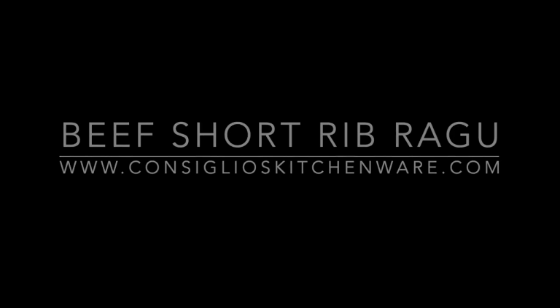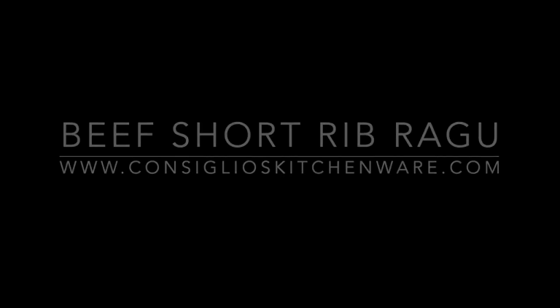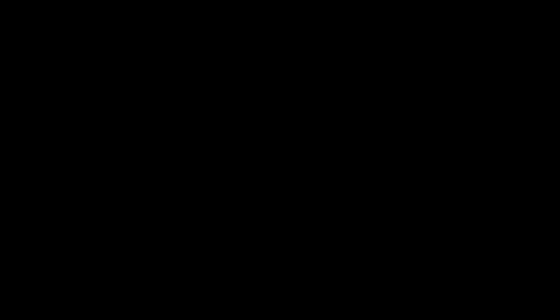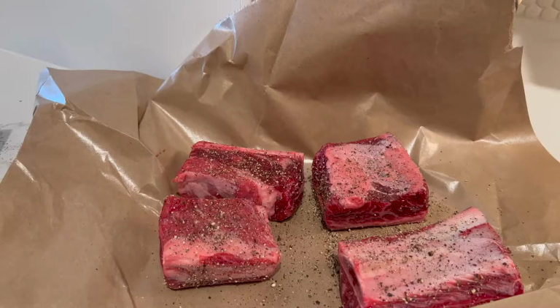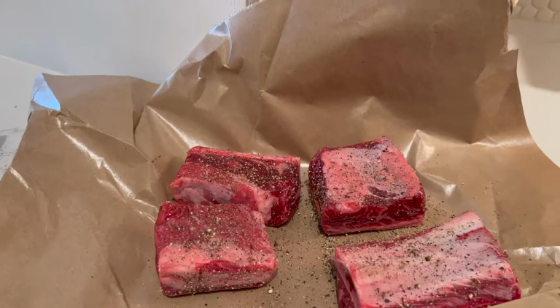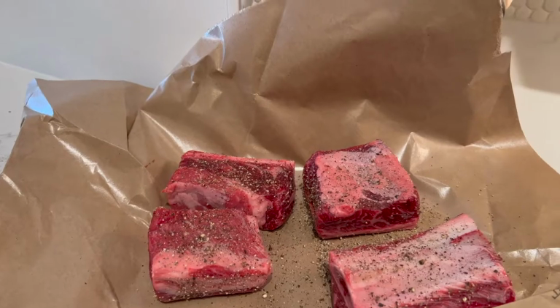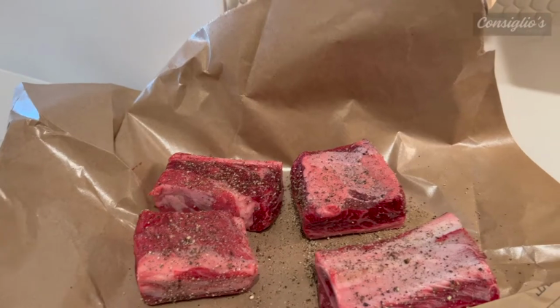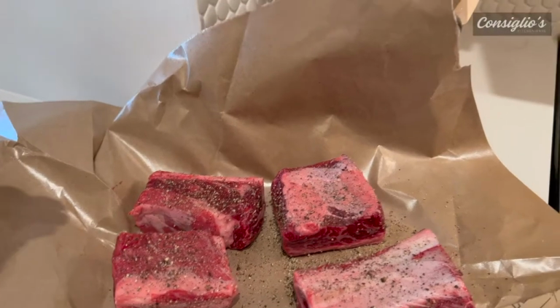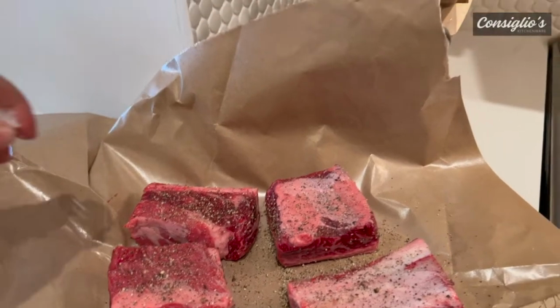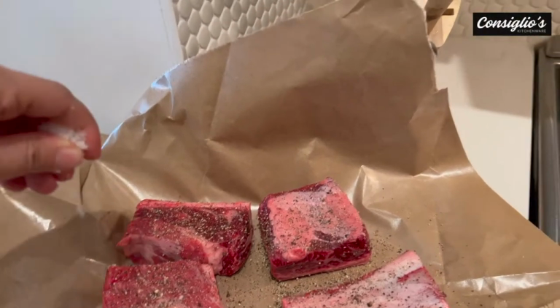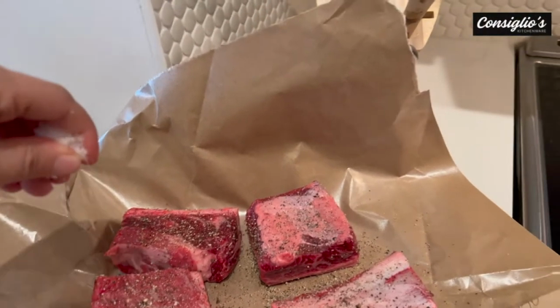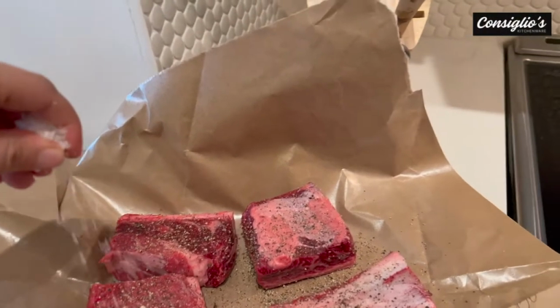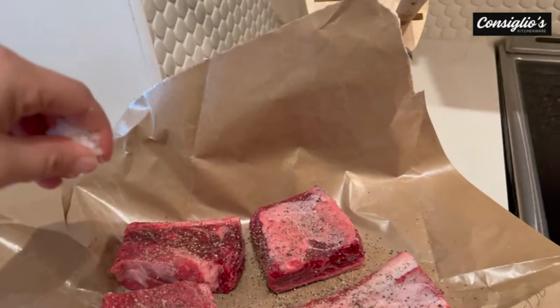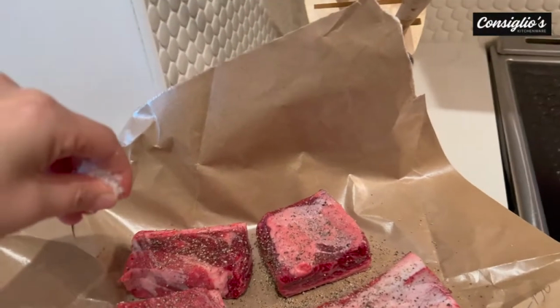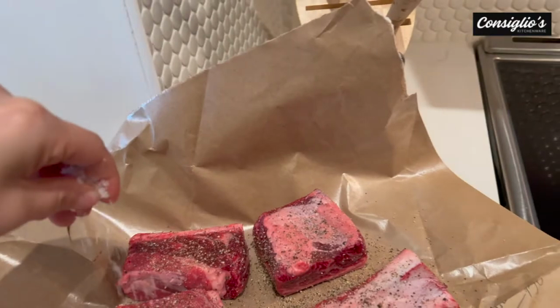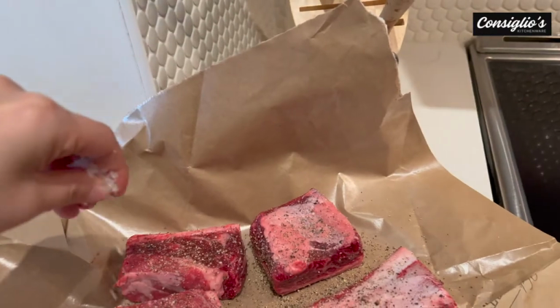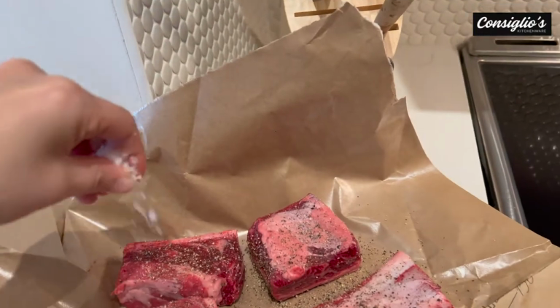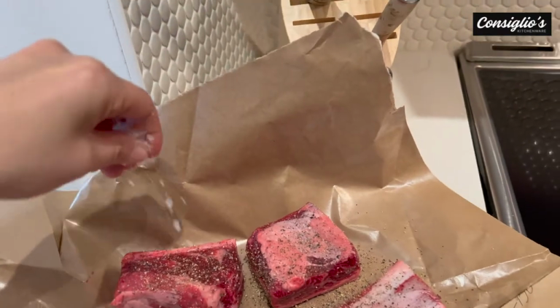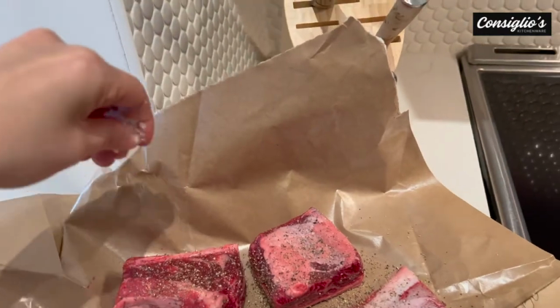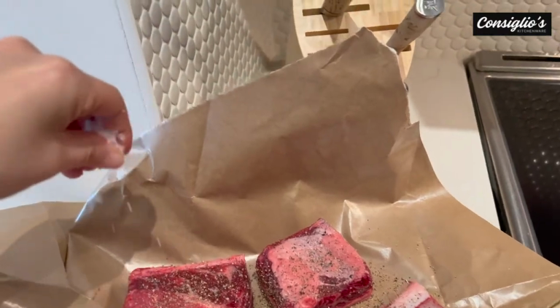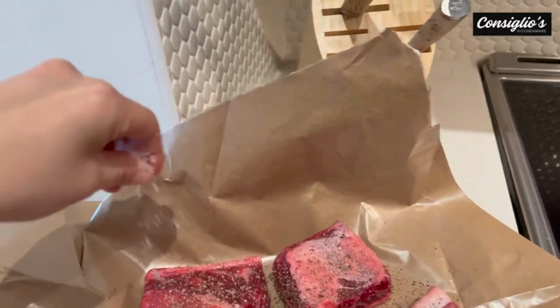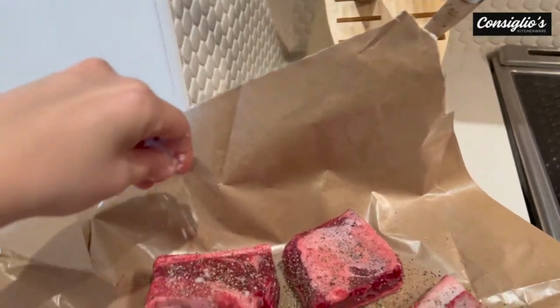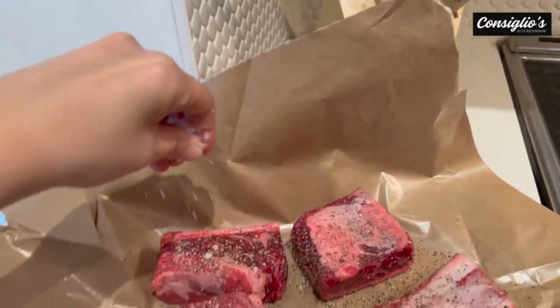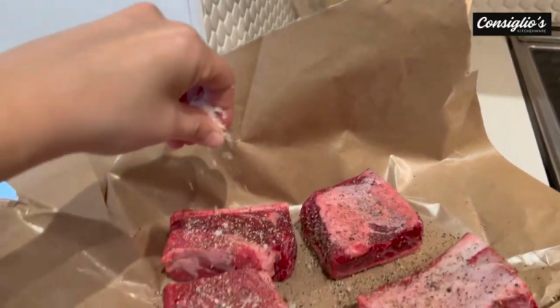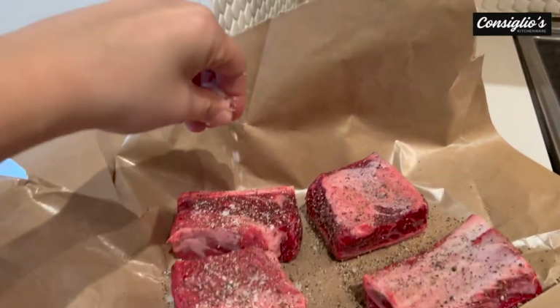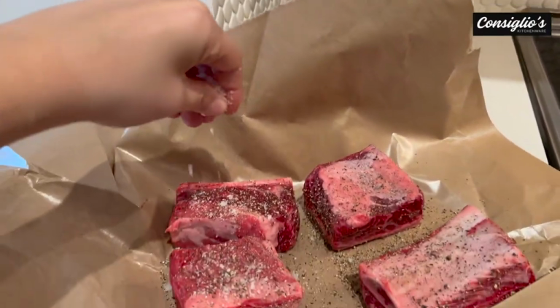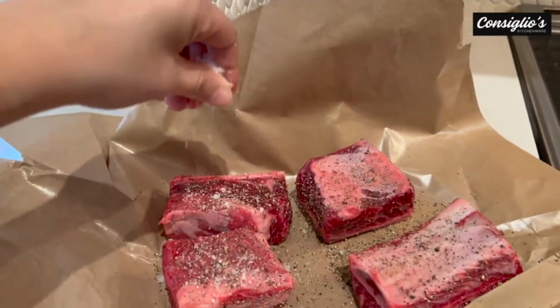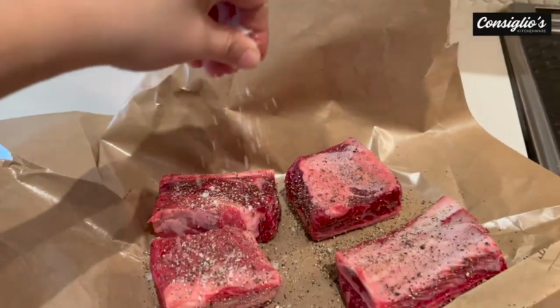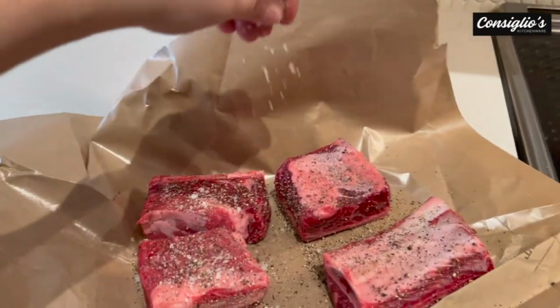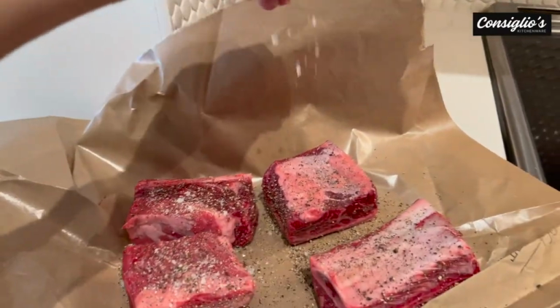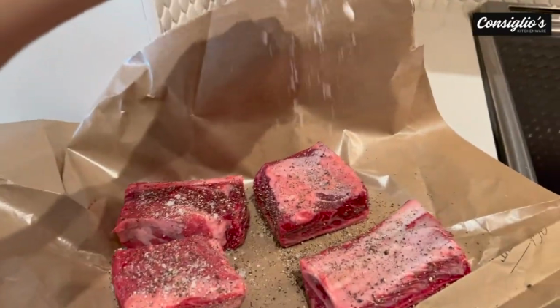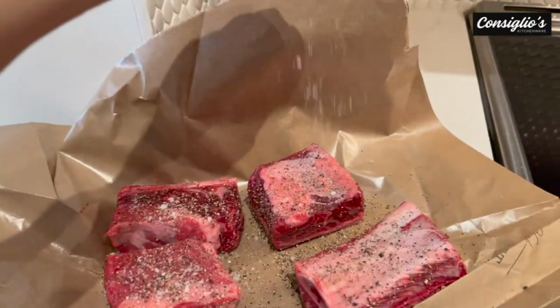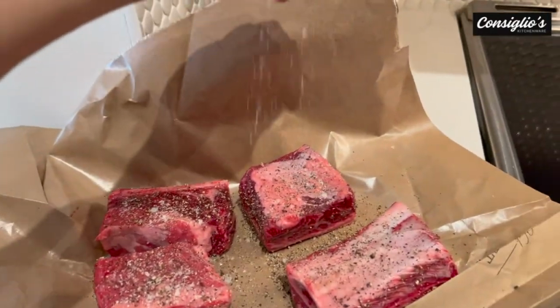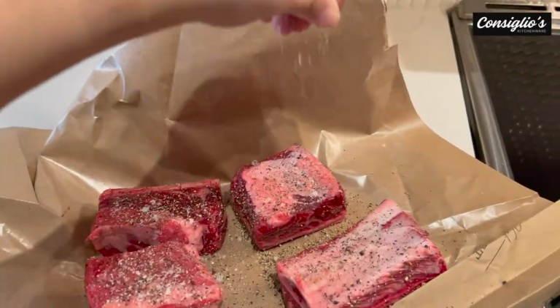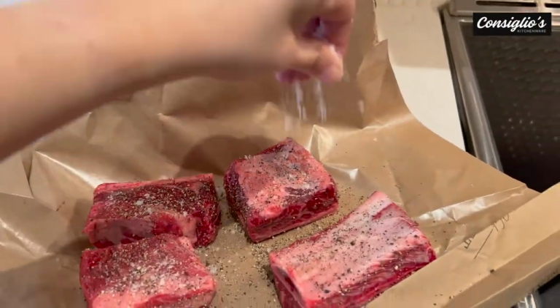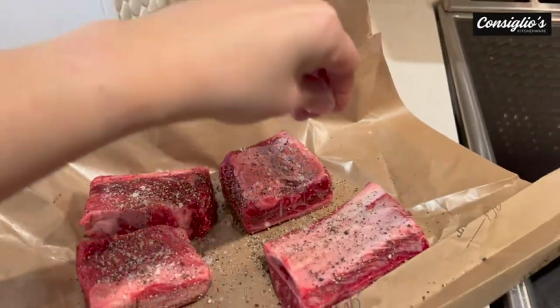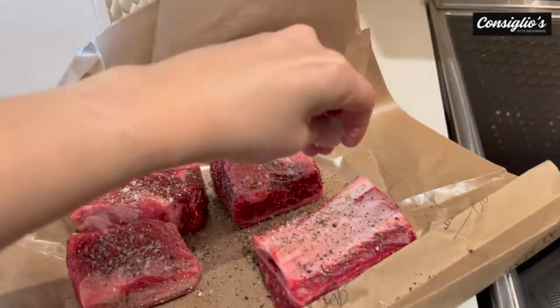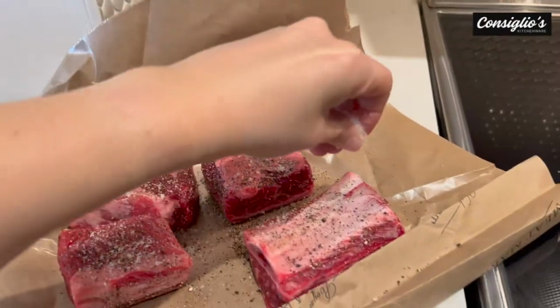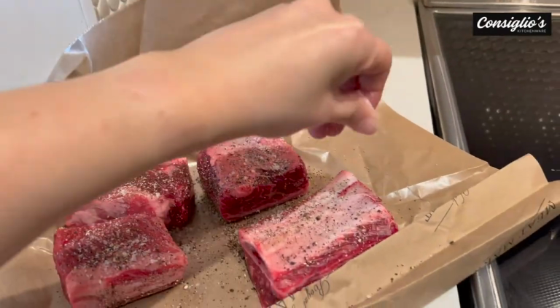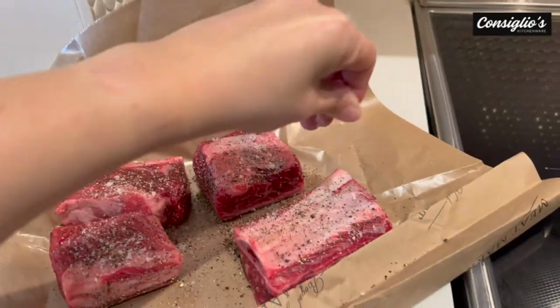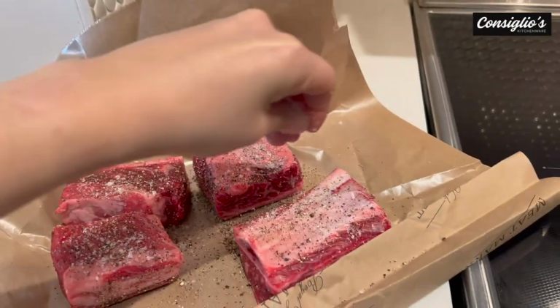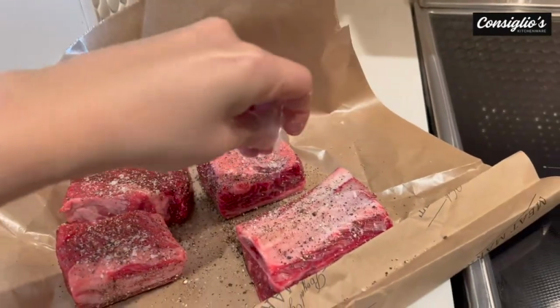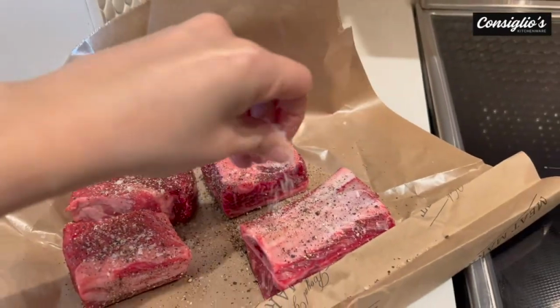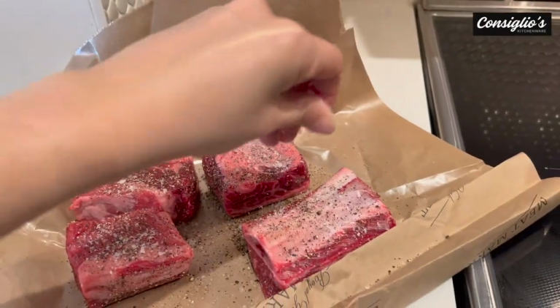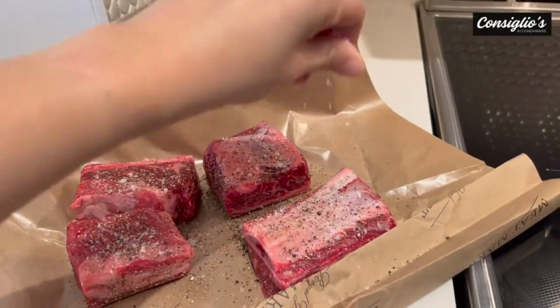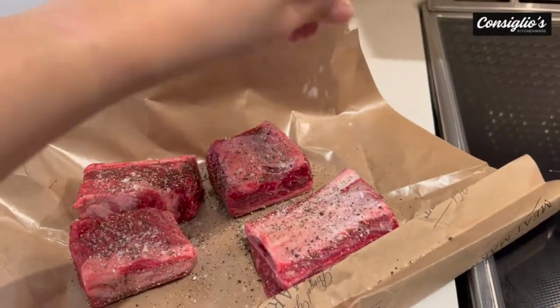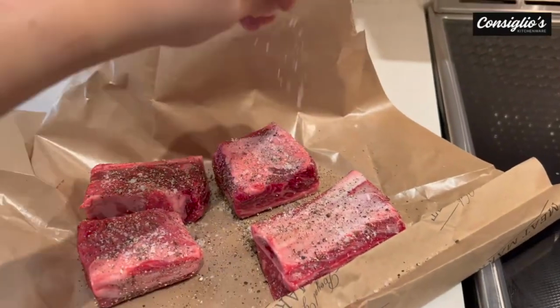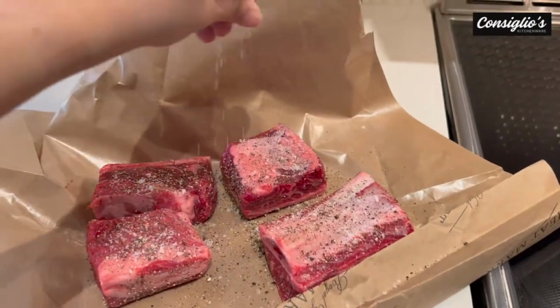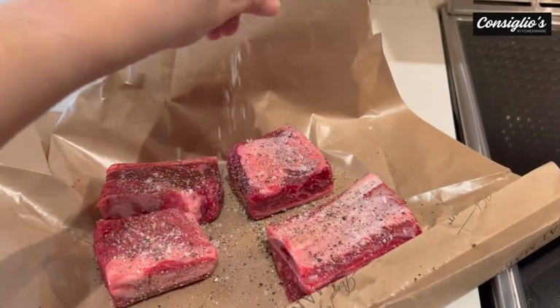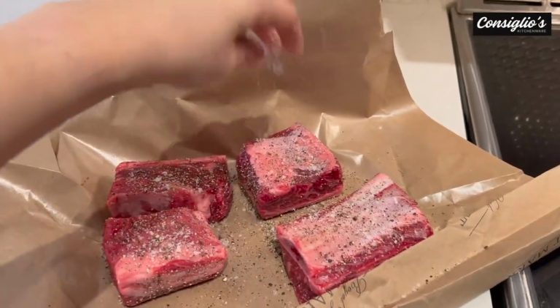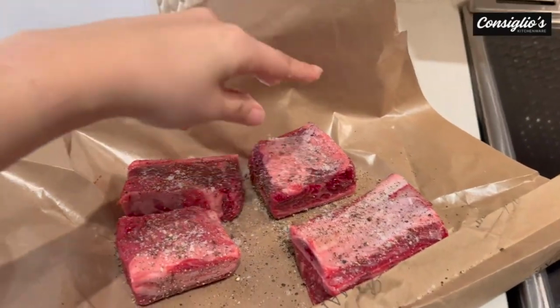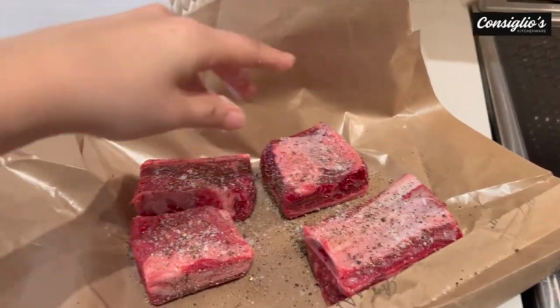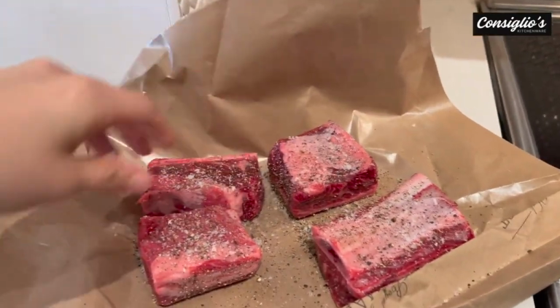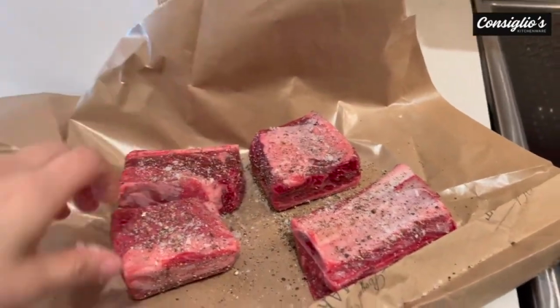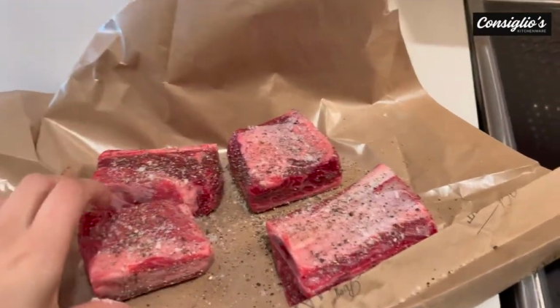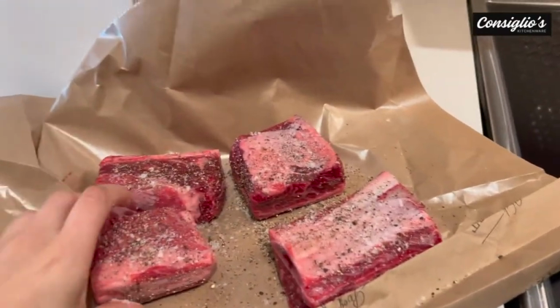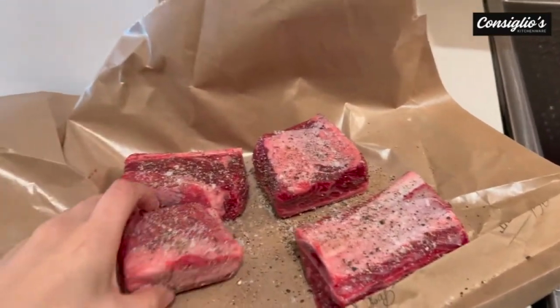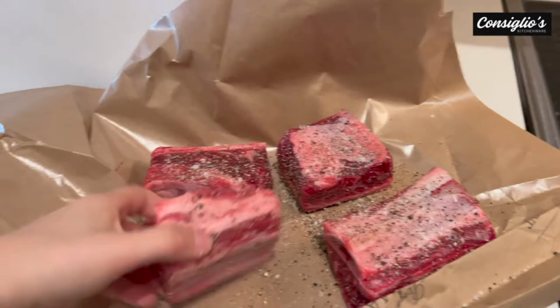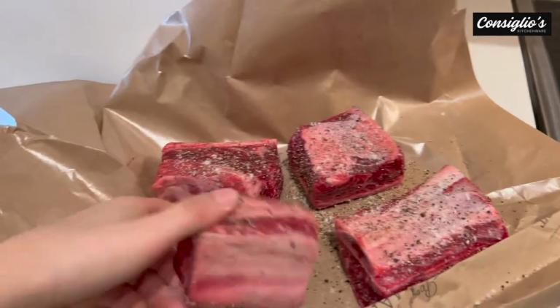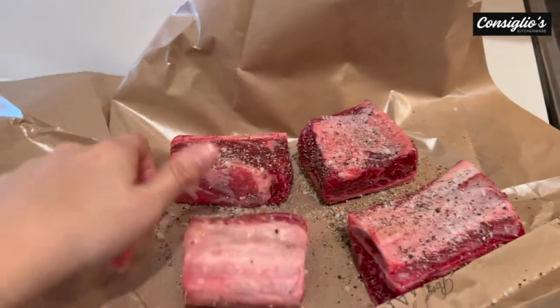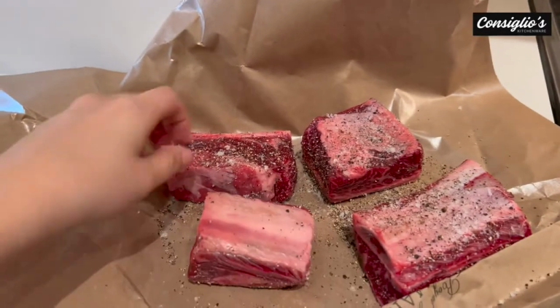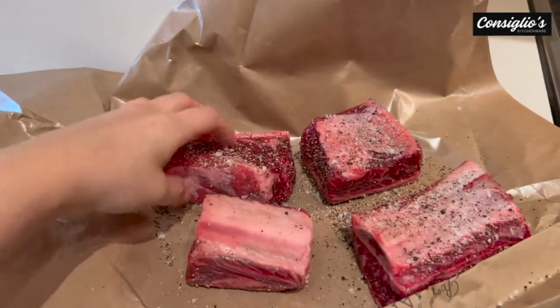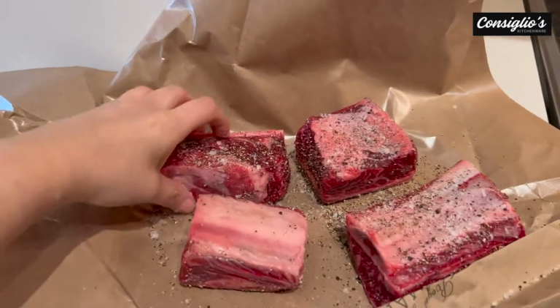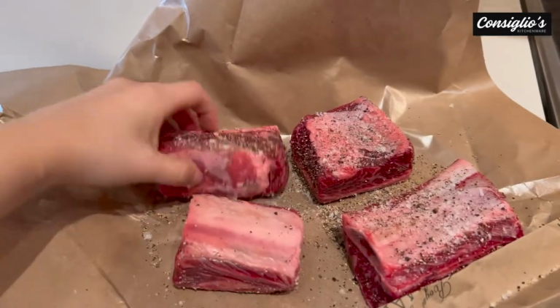Today we are making a beef short rib ragu. I am going to hit up the short ribs with some sea salt.